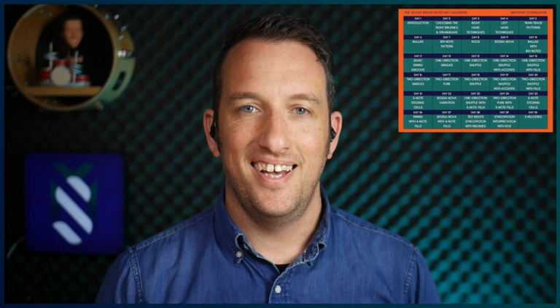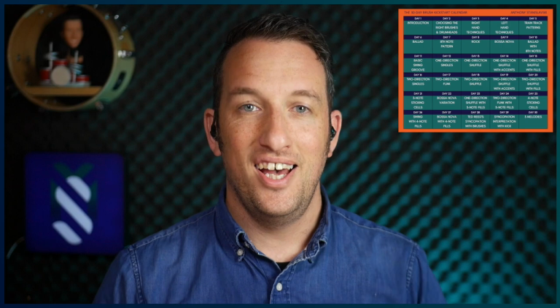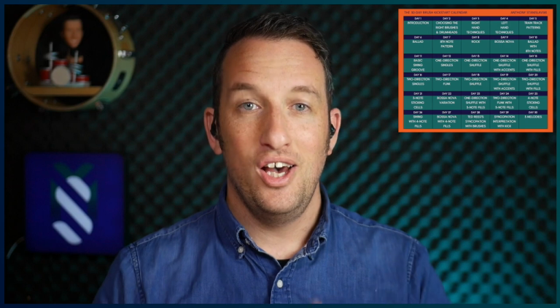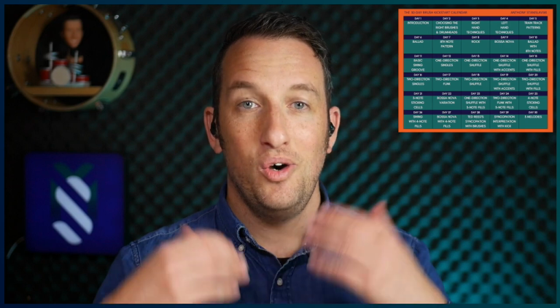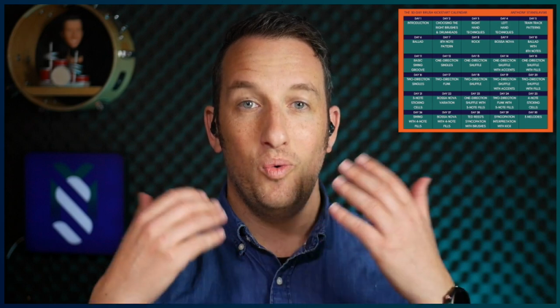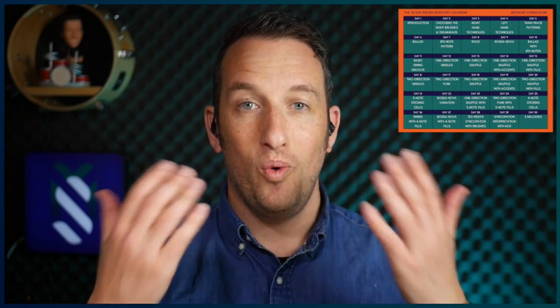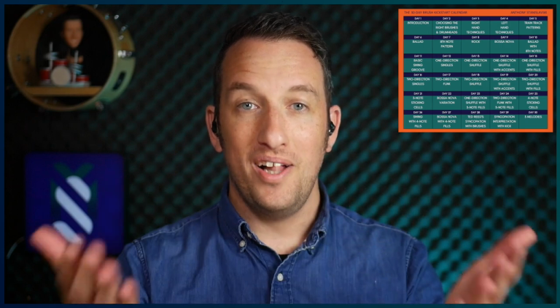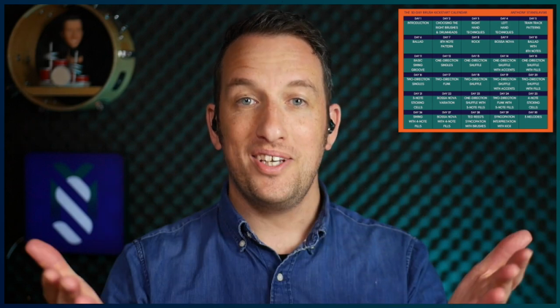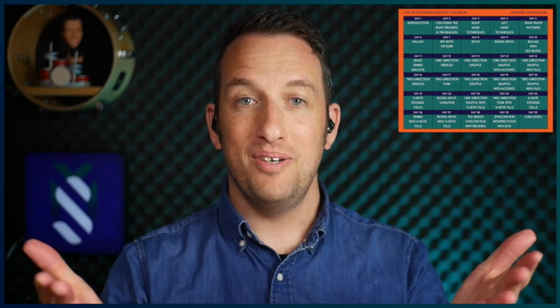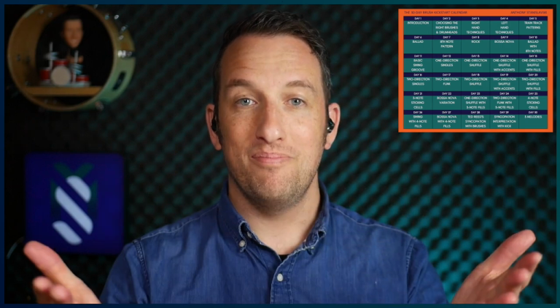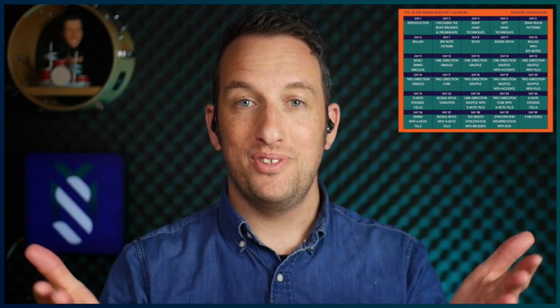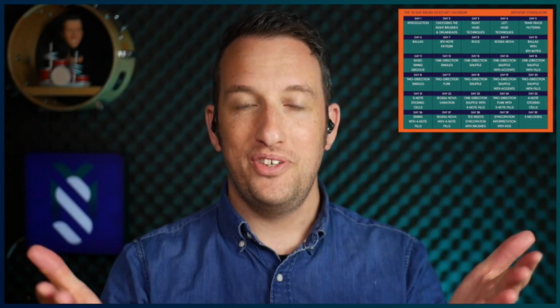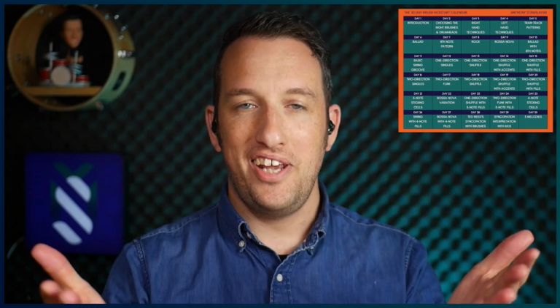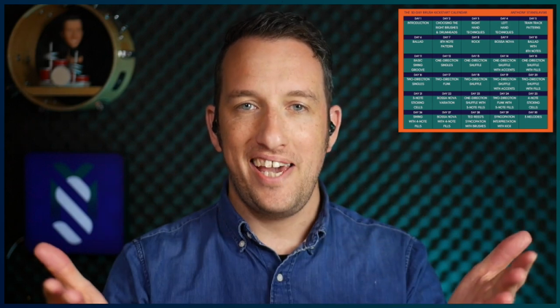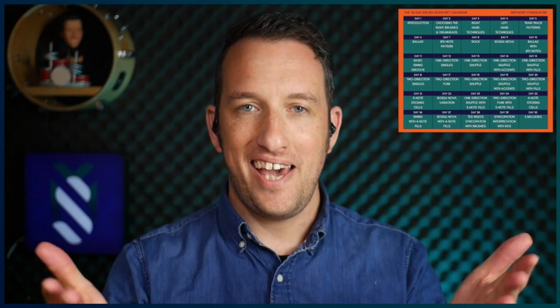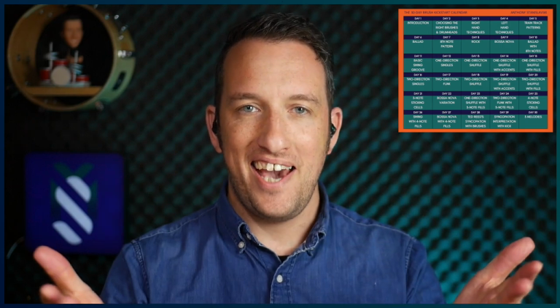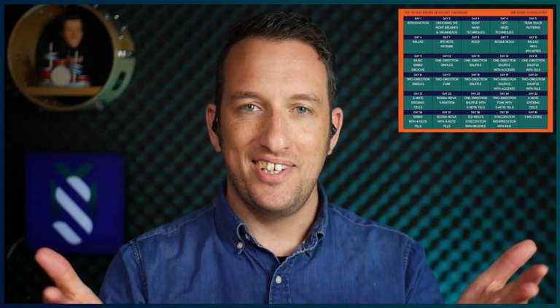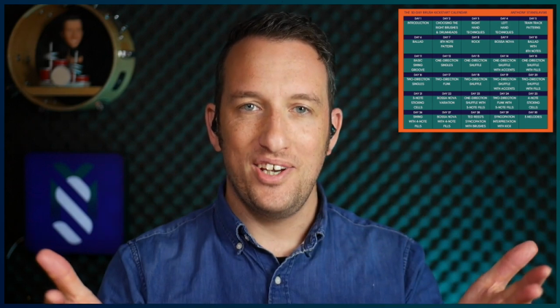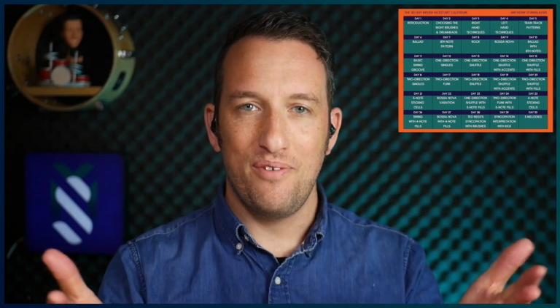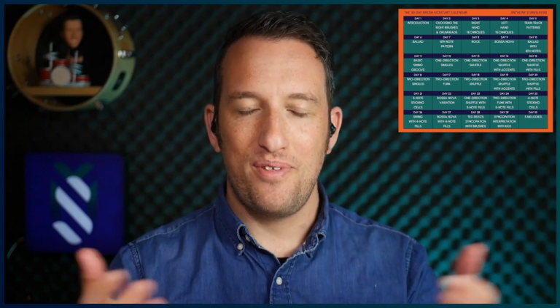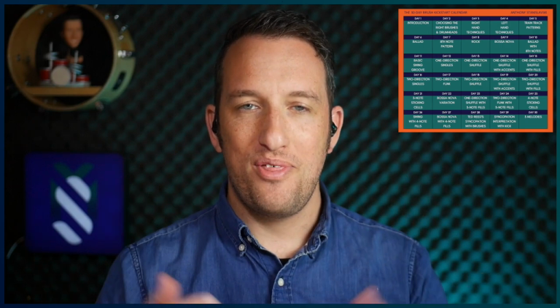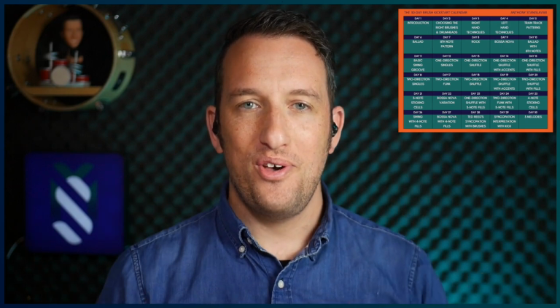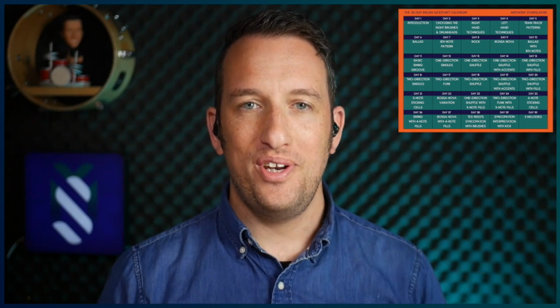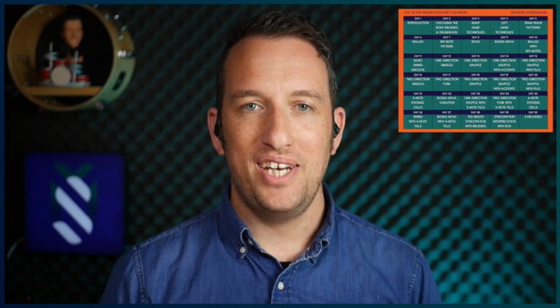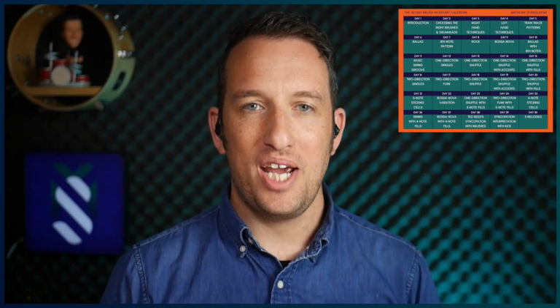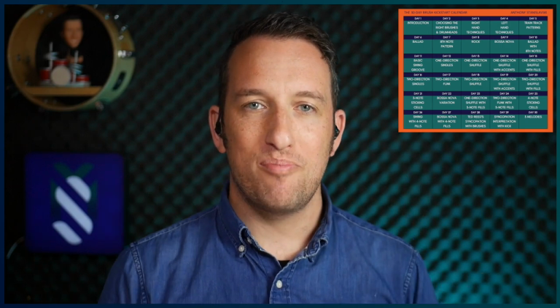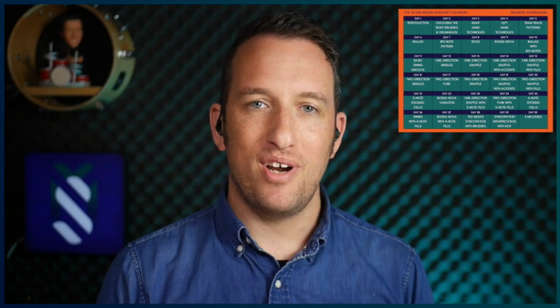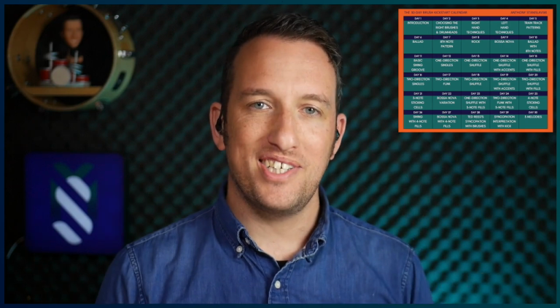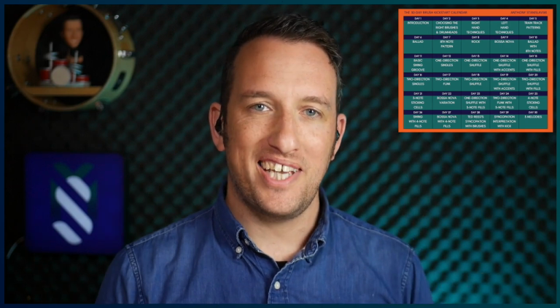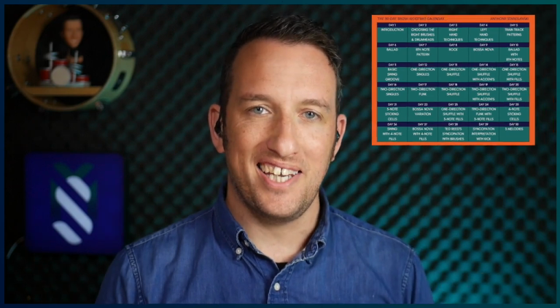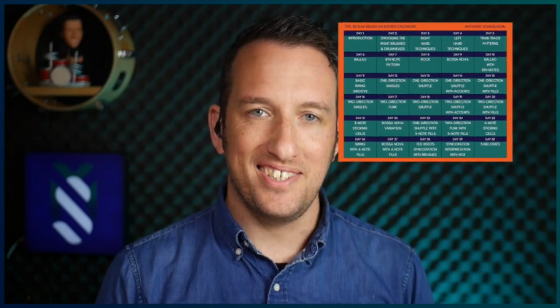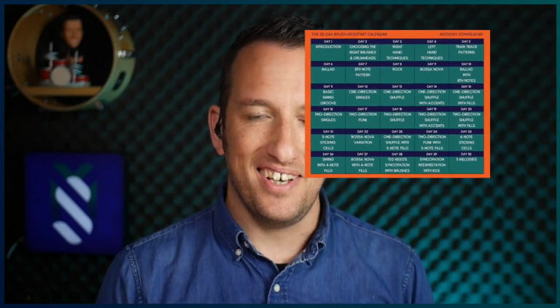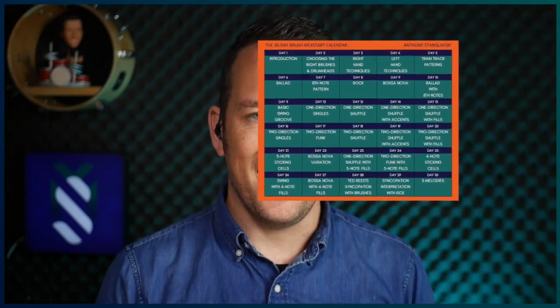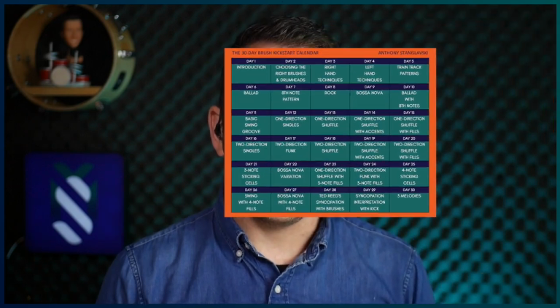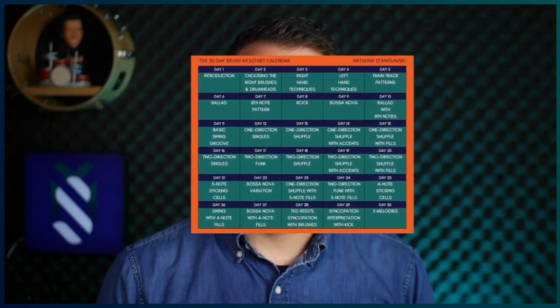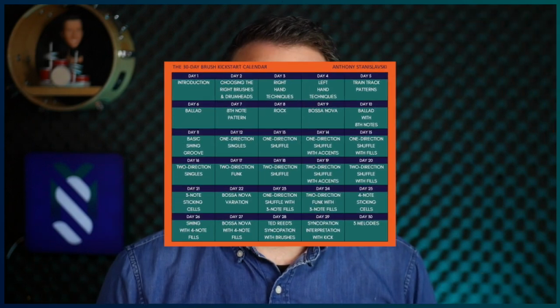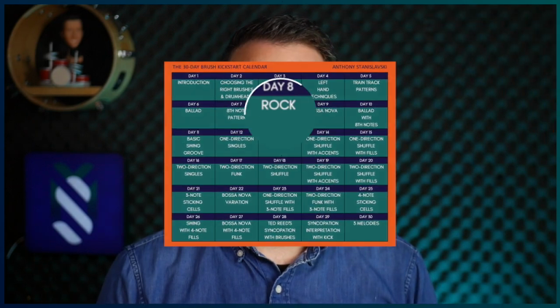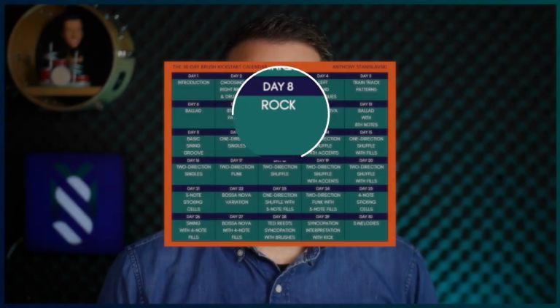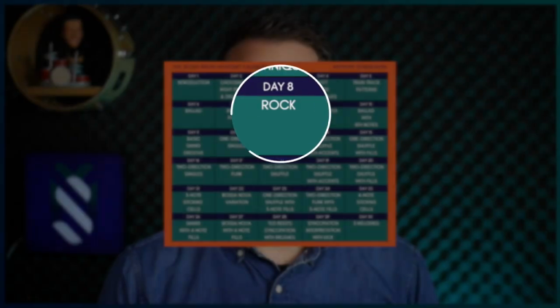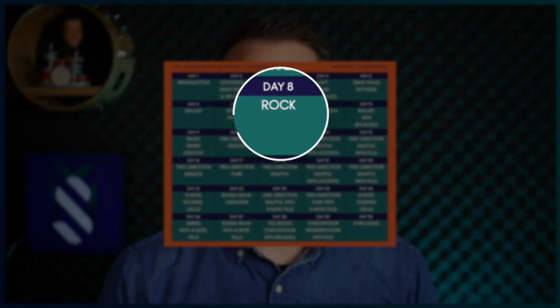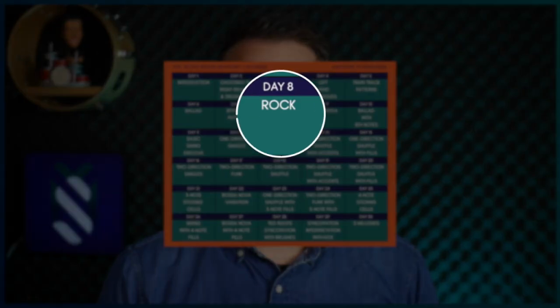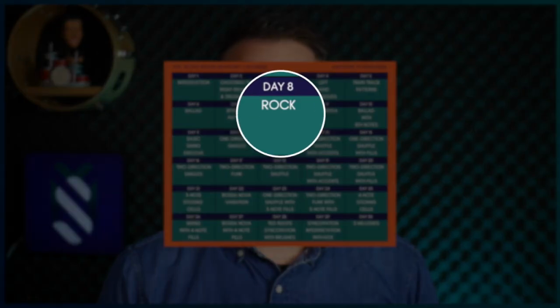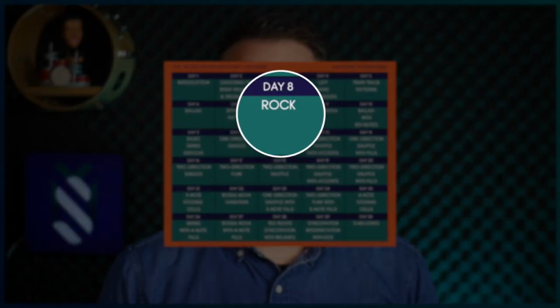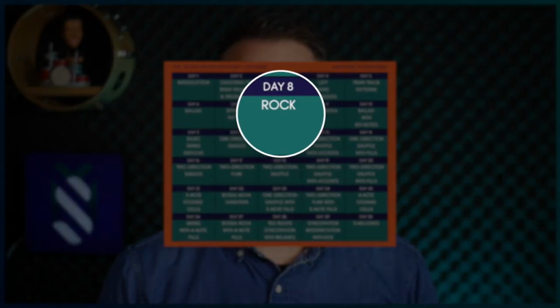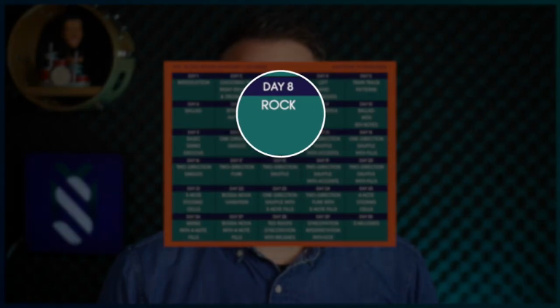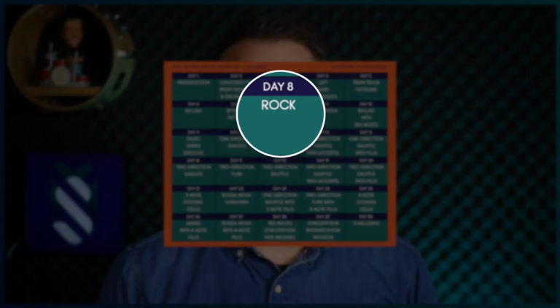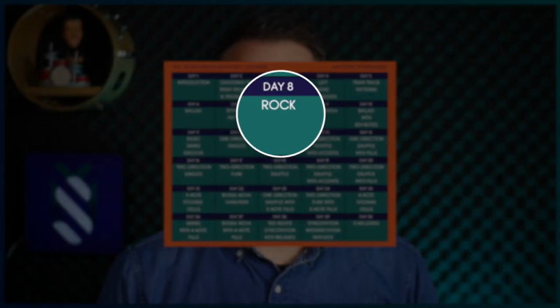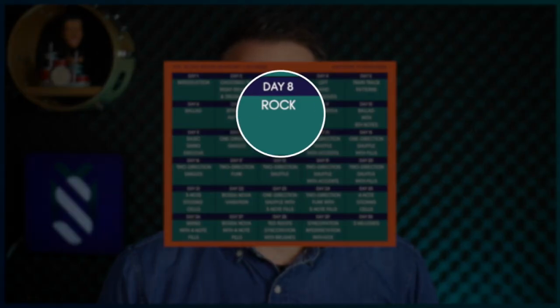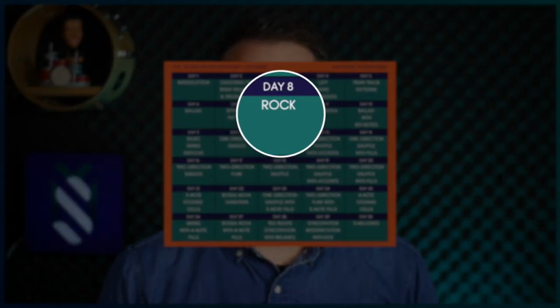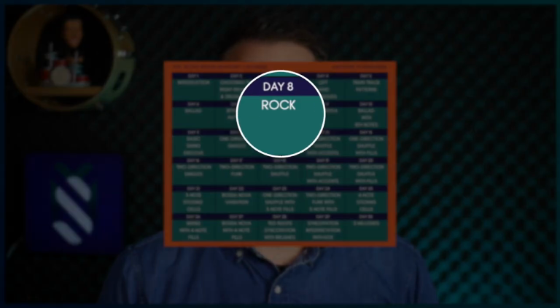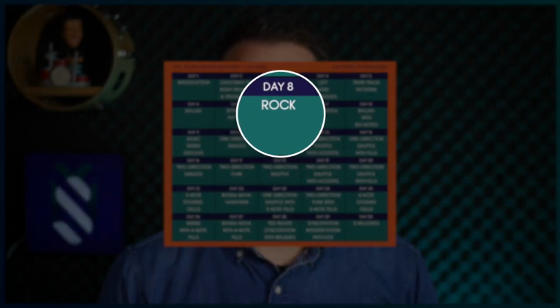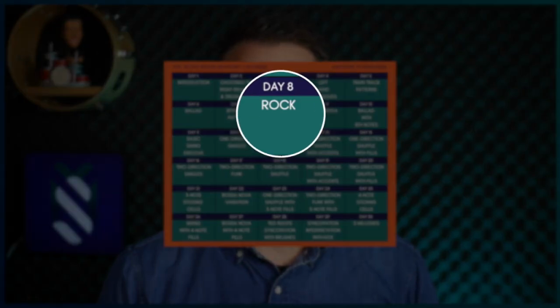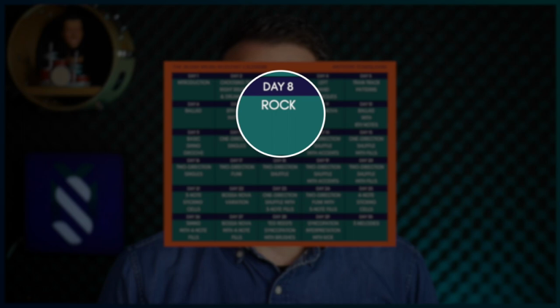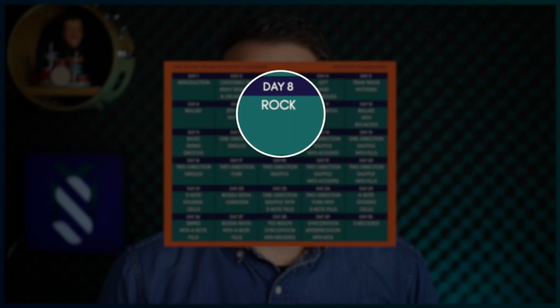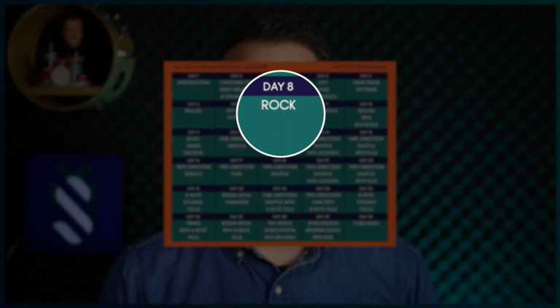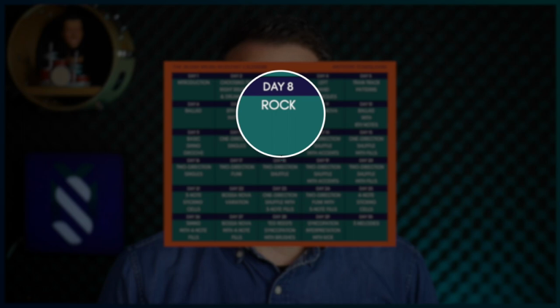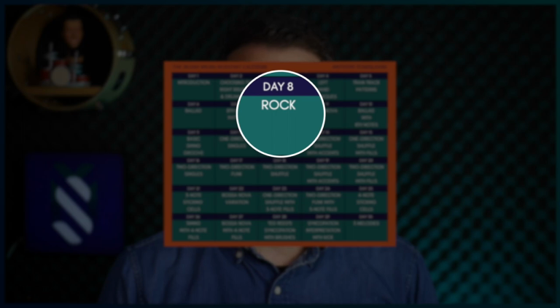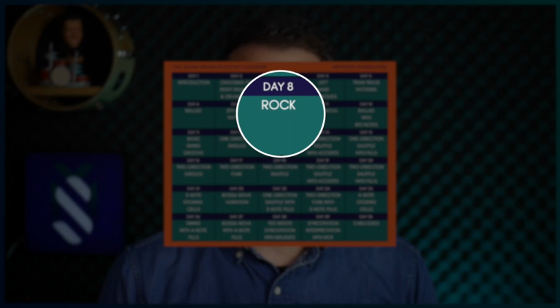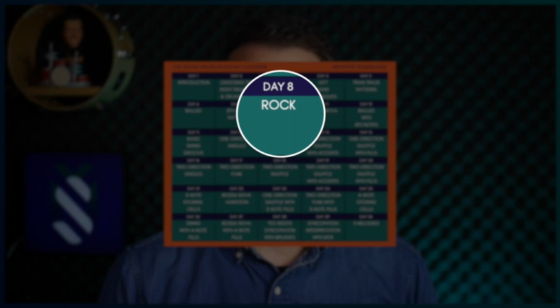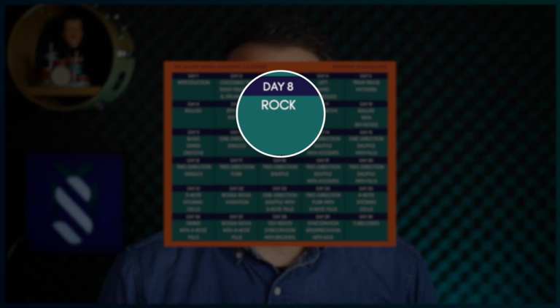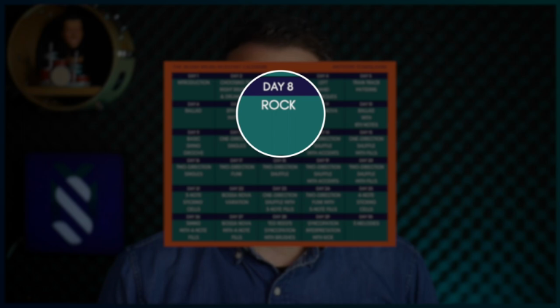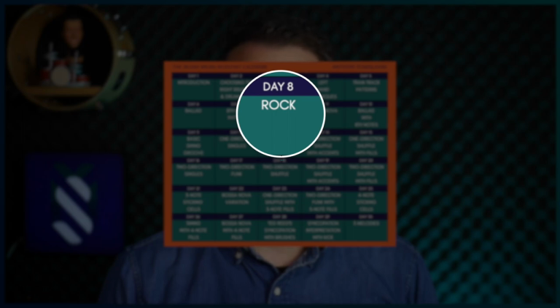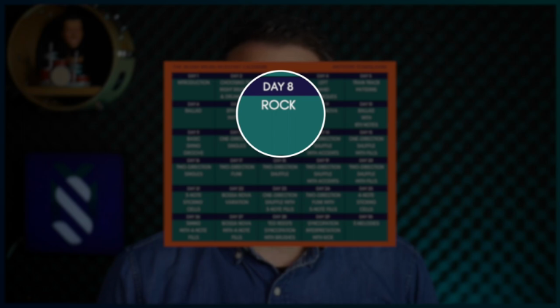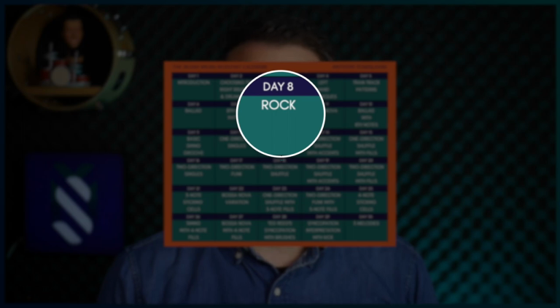Welcome to Day 8 of the 30 Day Brush Kickstart. Today I'm going to show you how to play a basic rock groove.